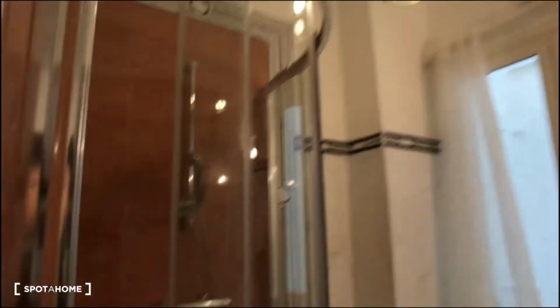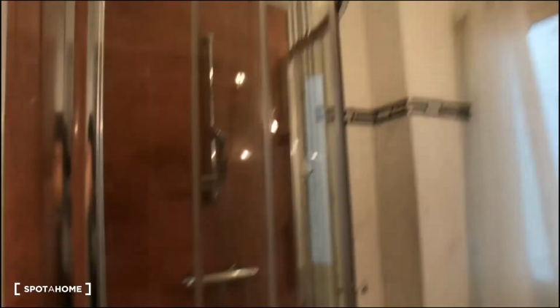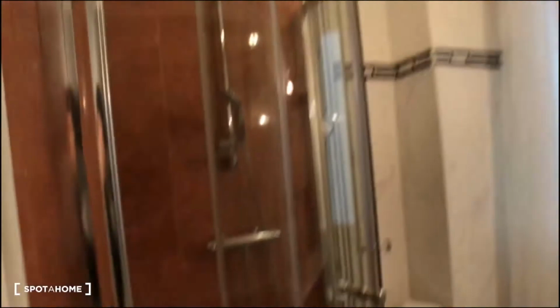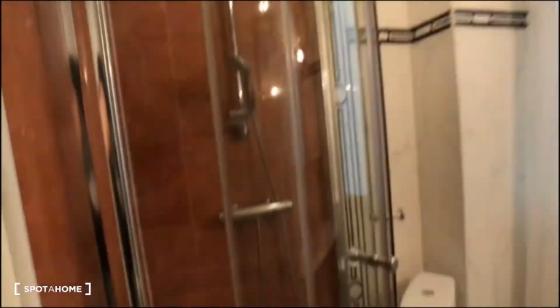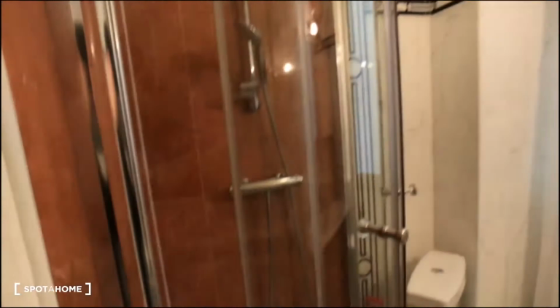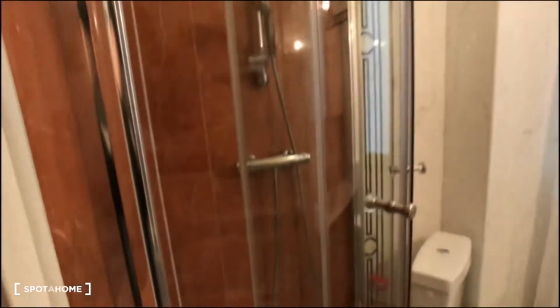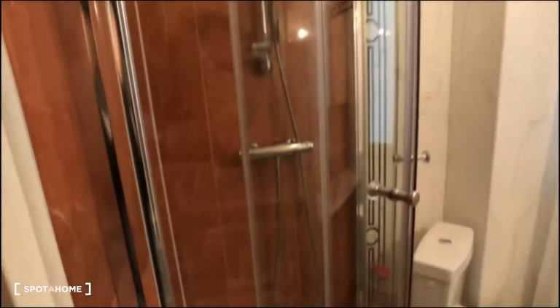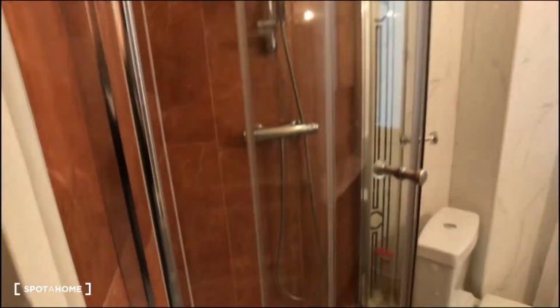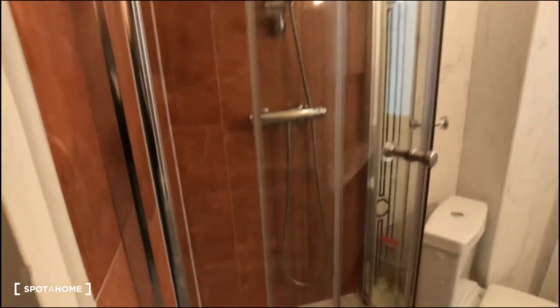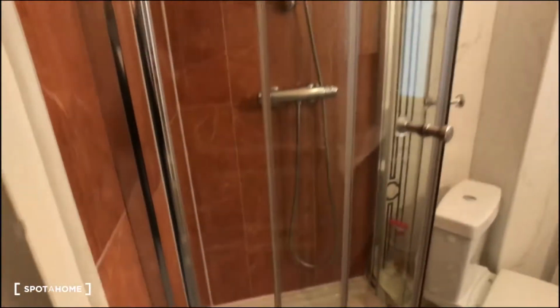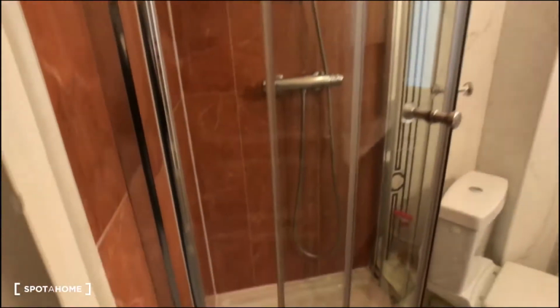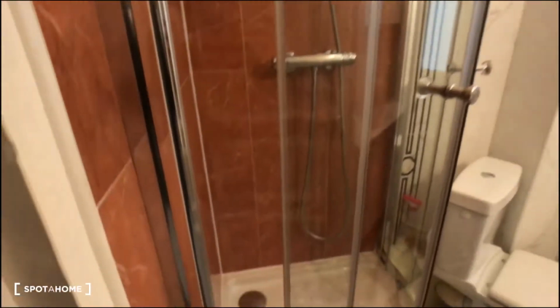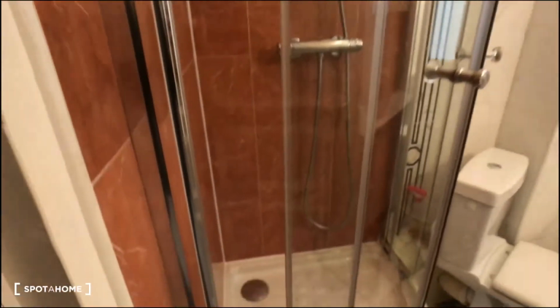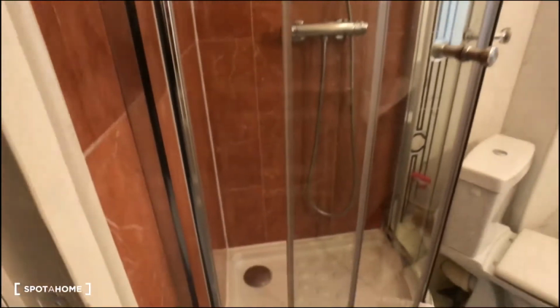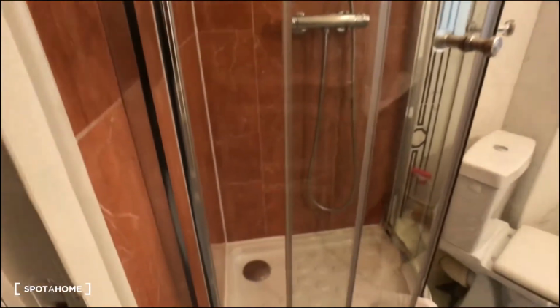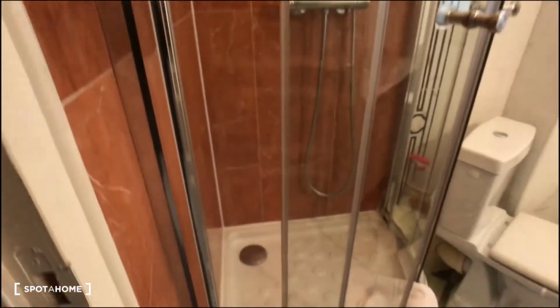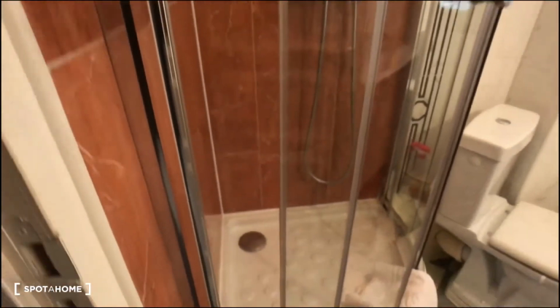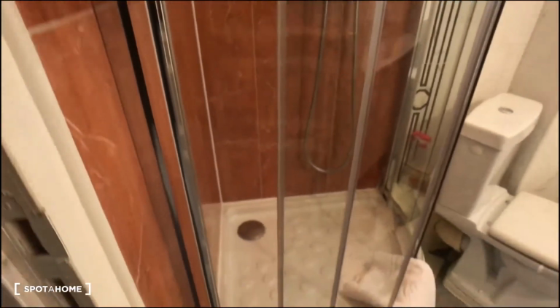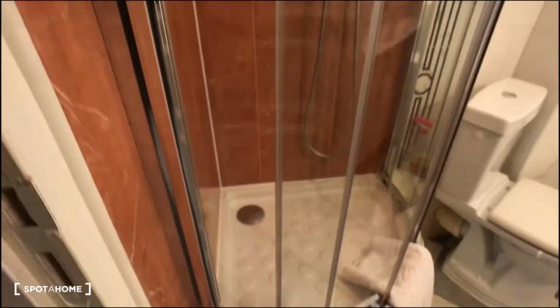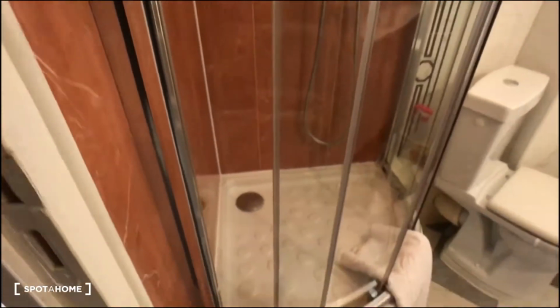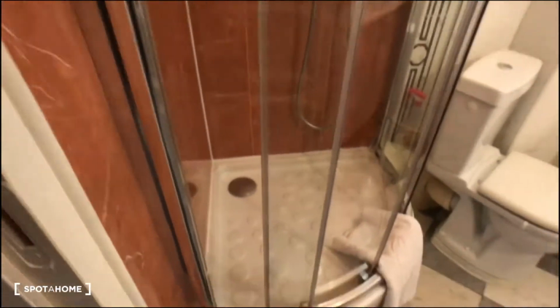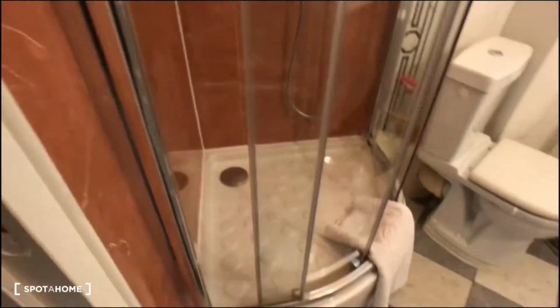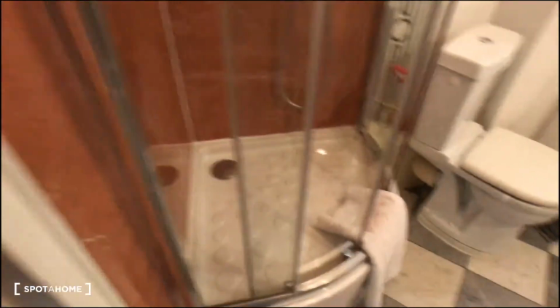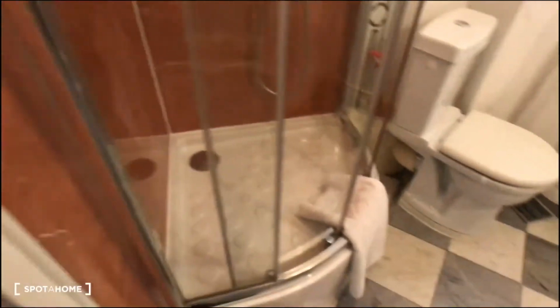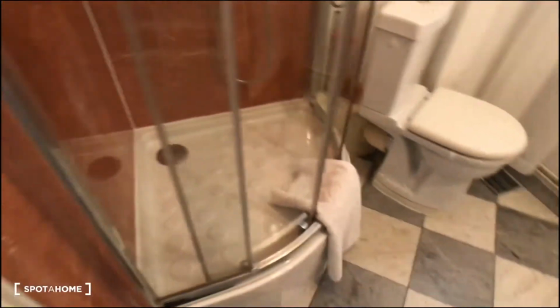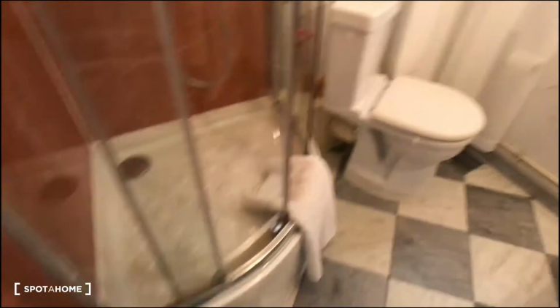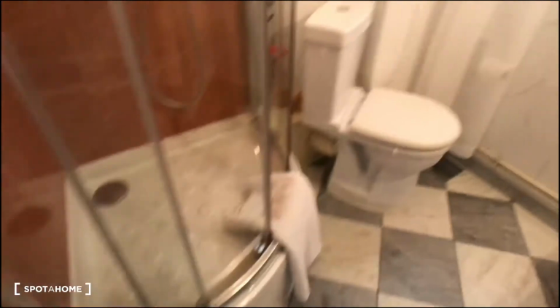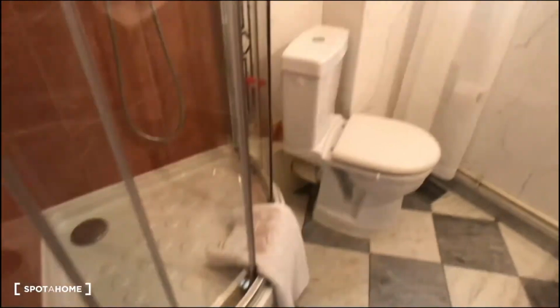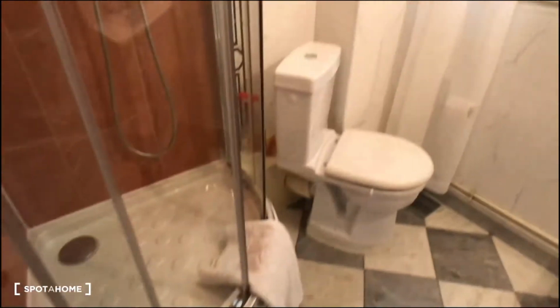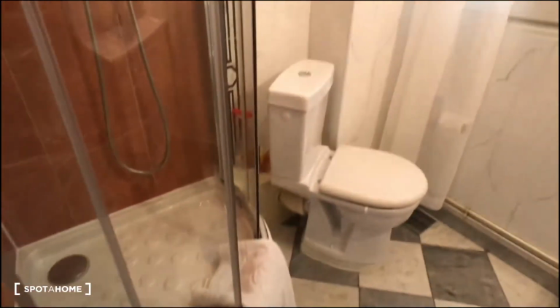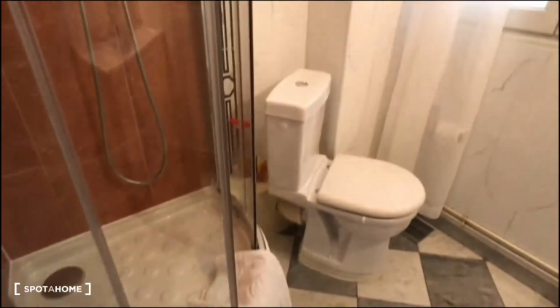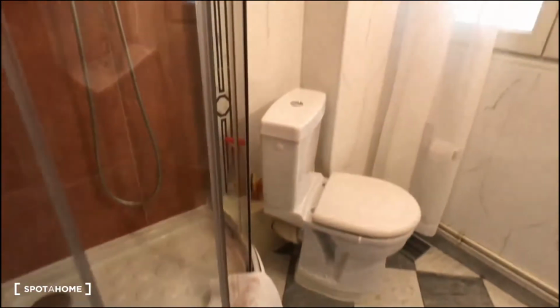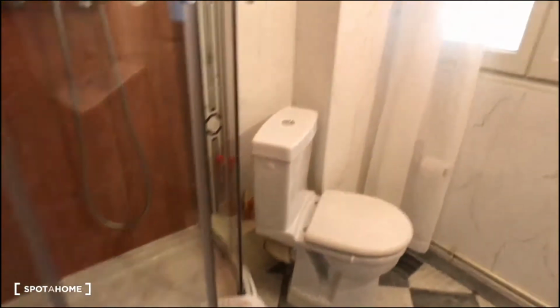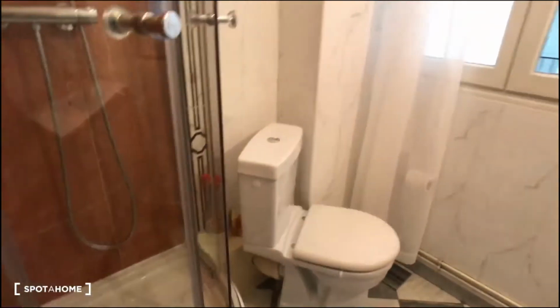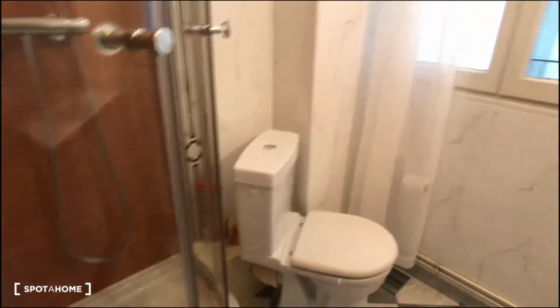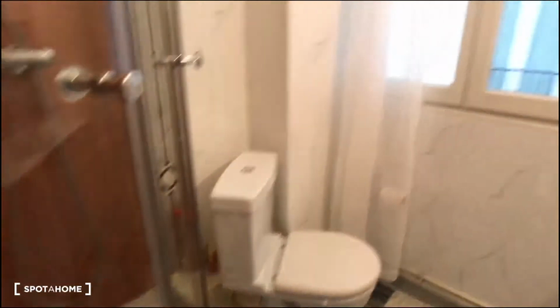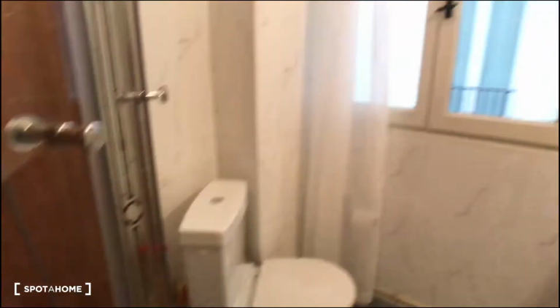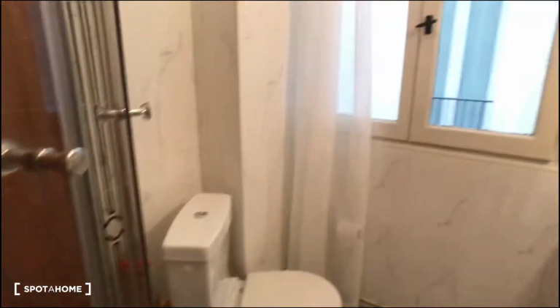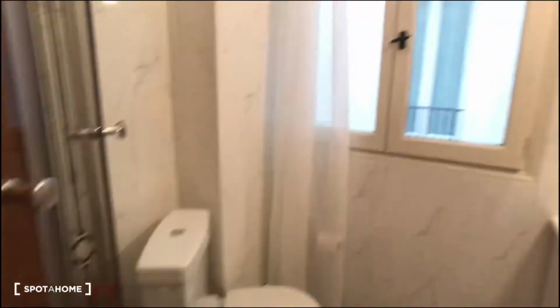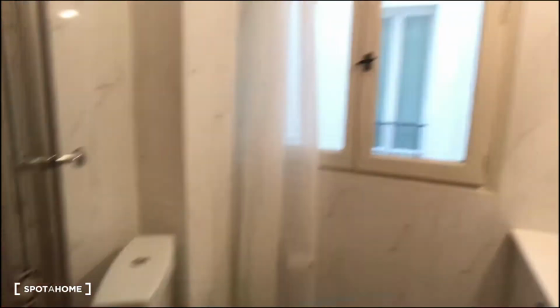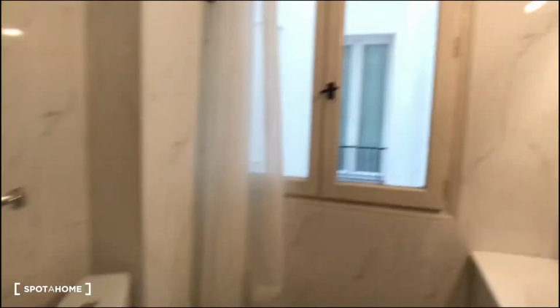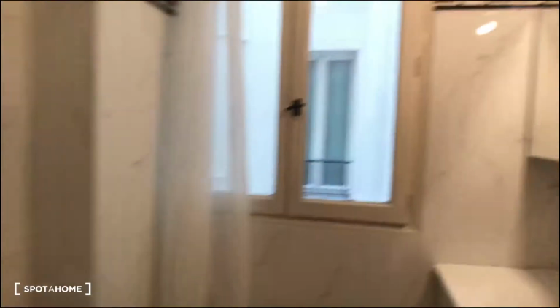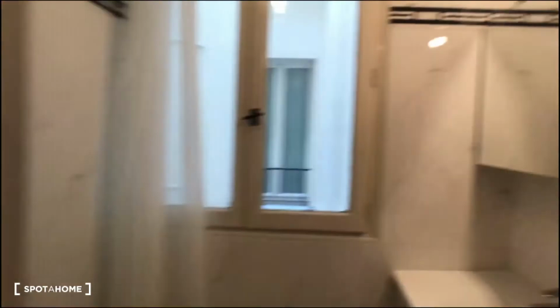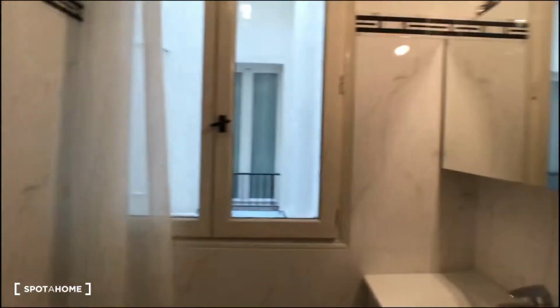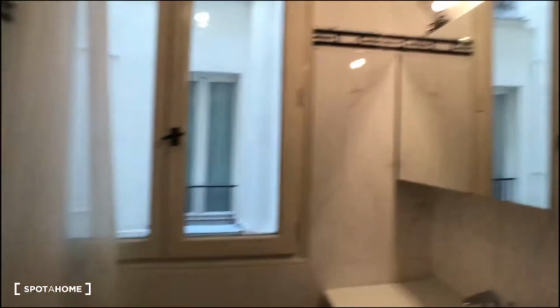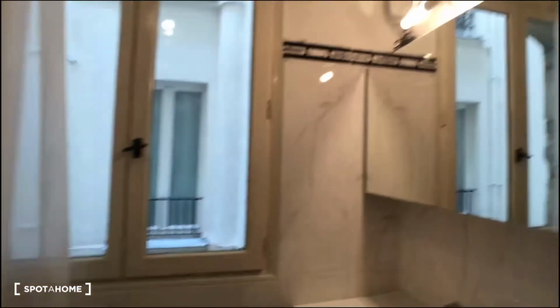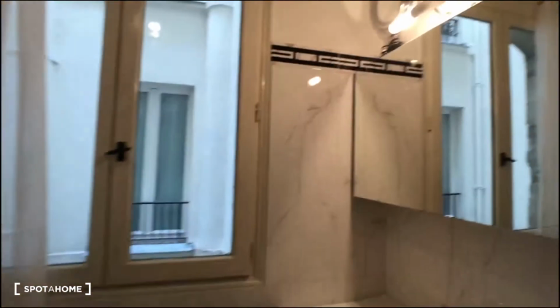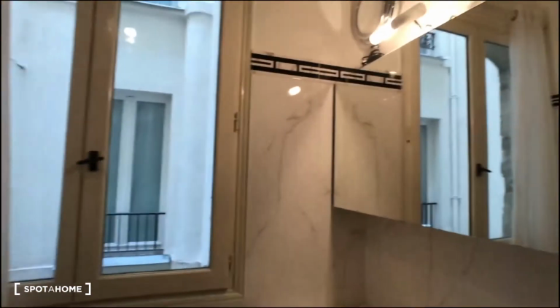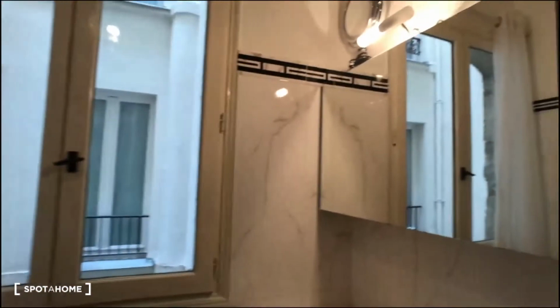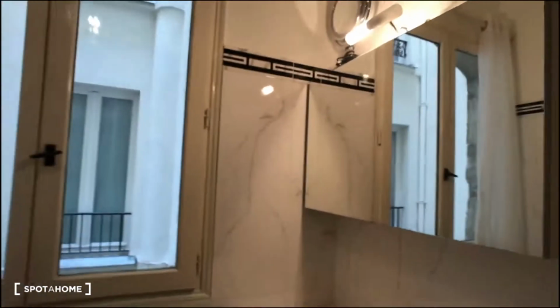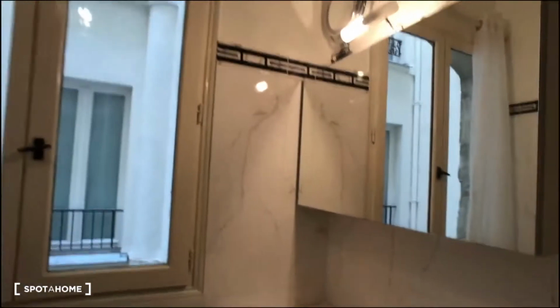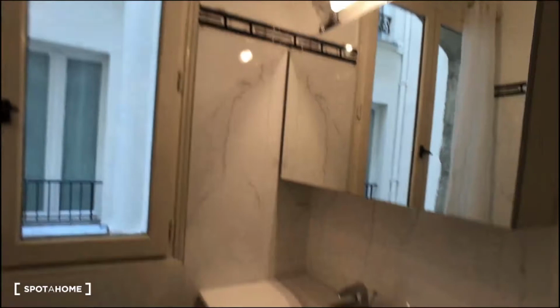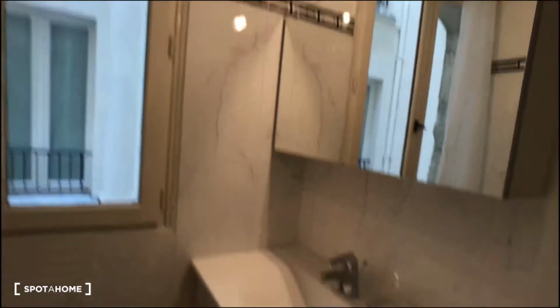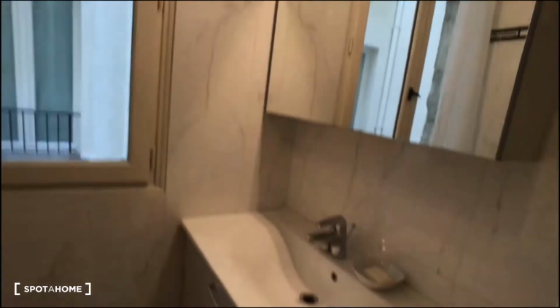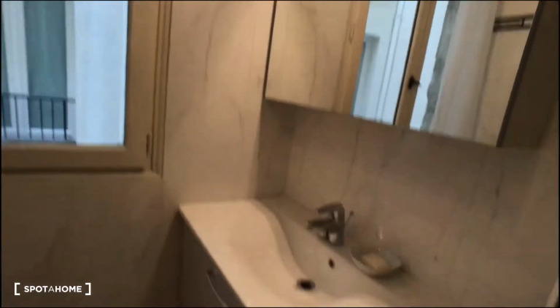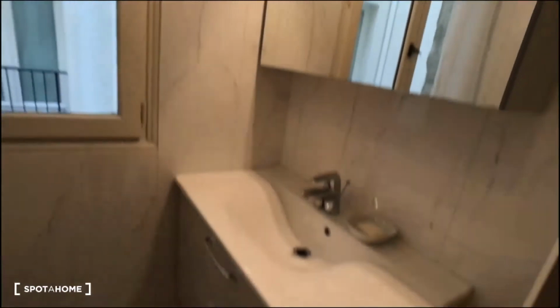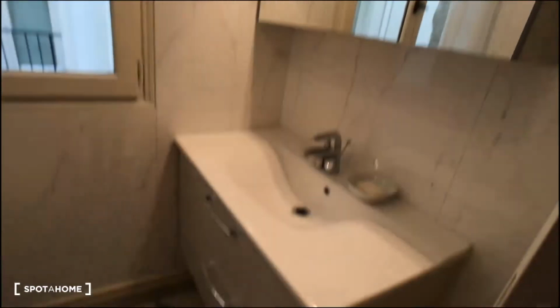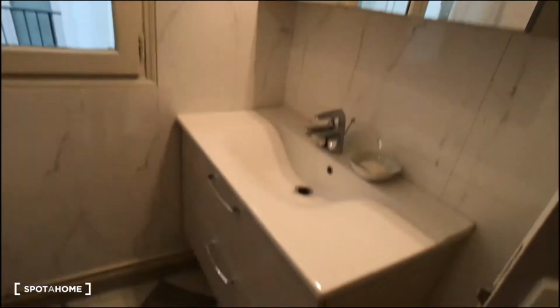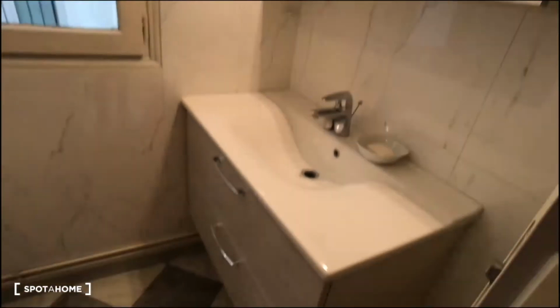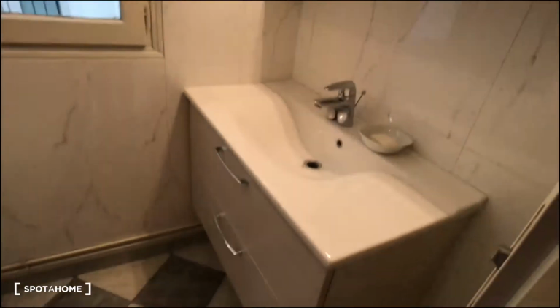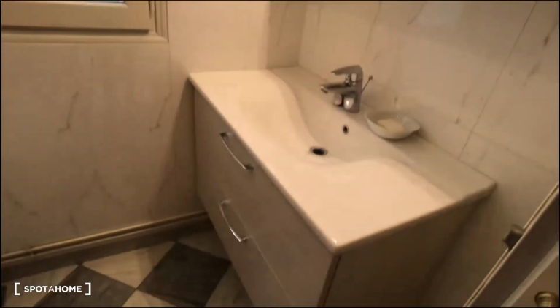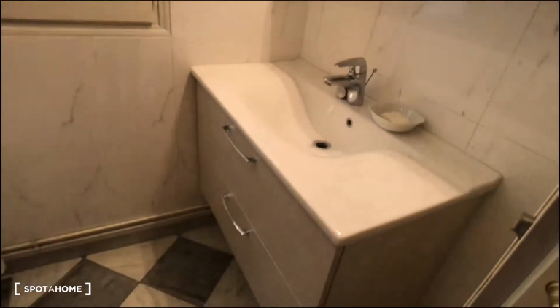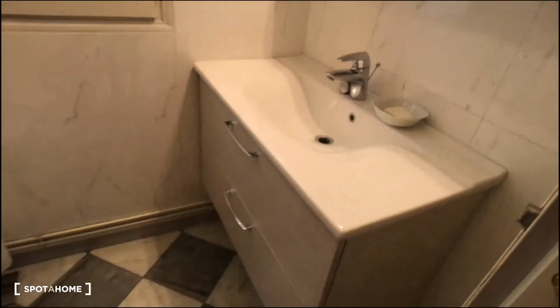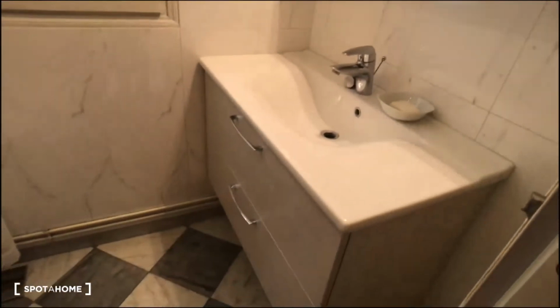In the bathroom there is a shower, toilet, mirror, and sink.